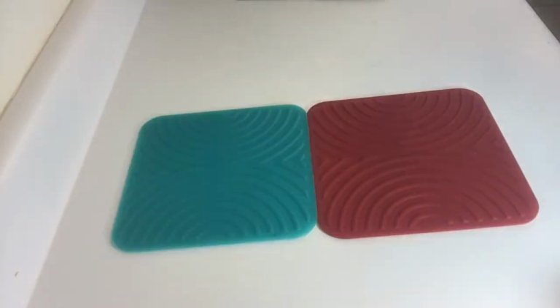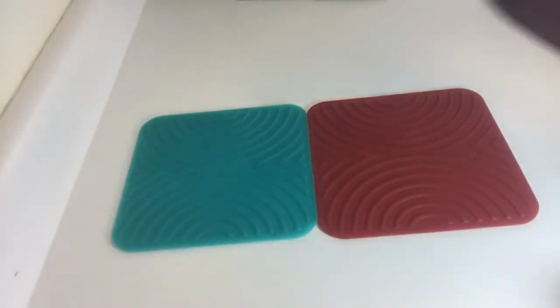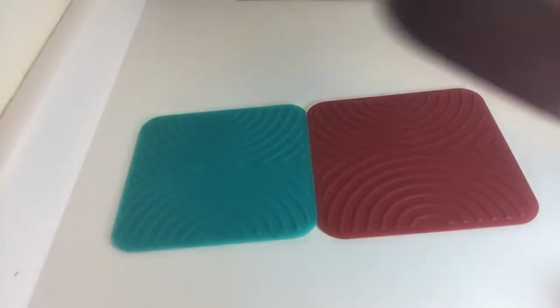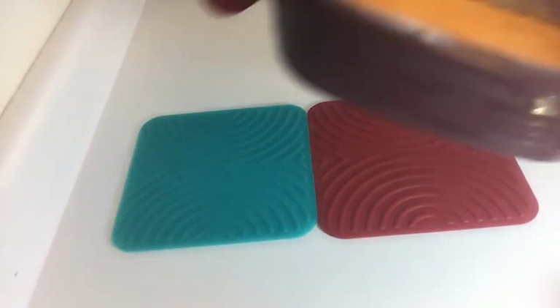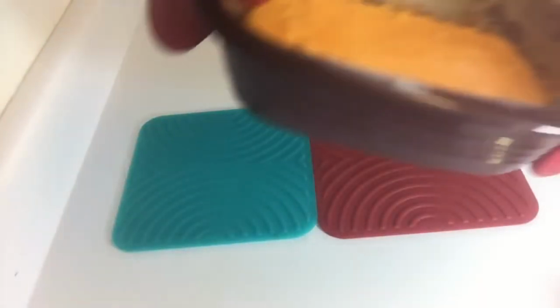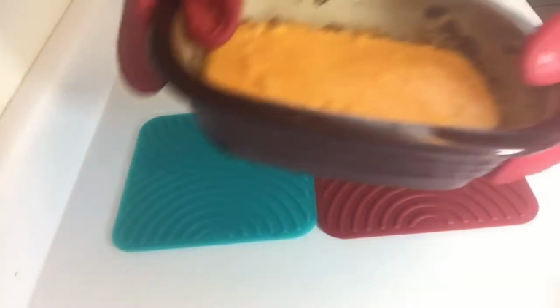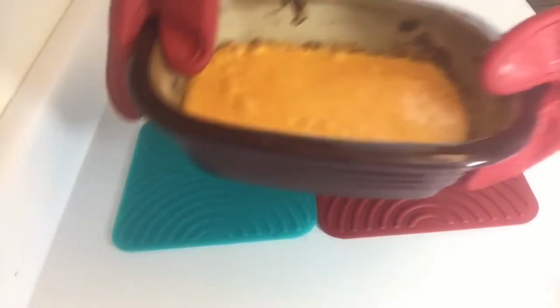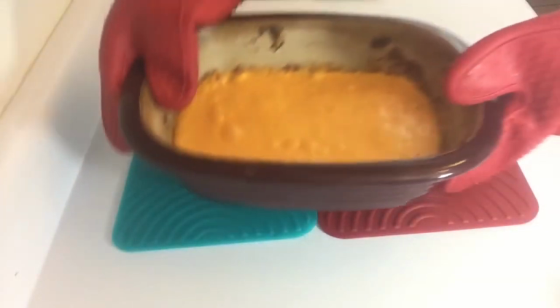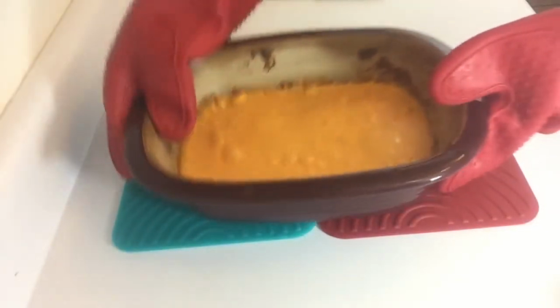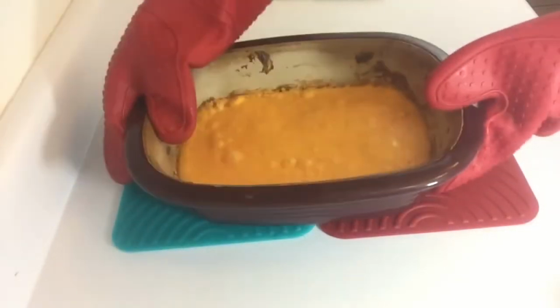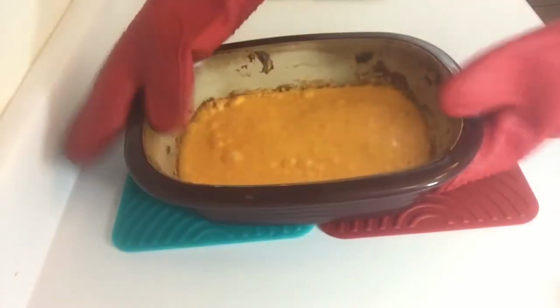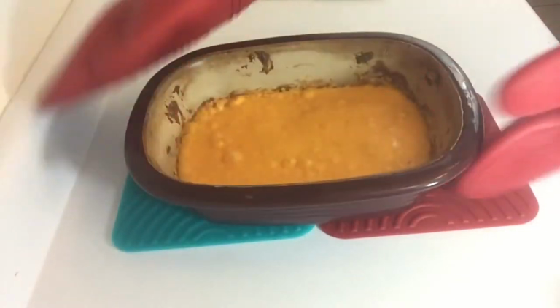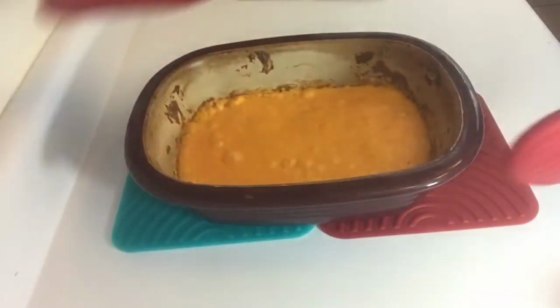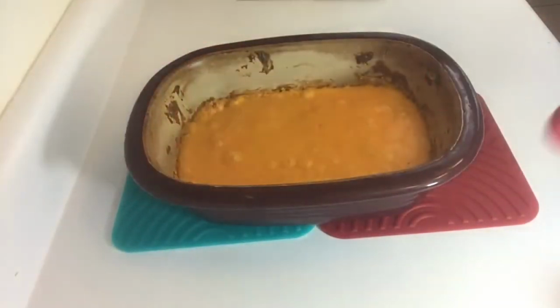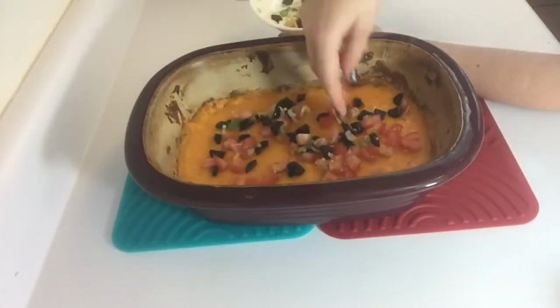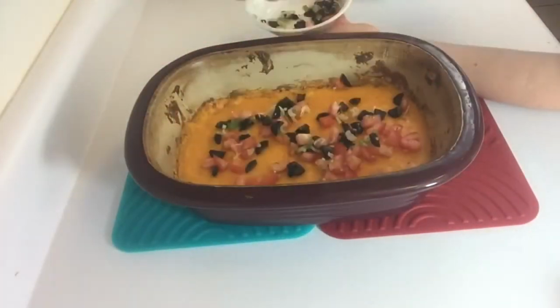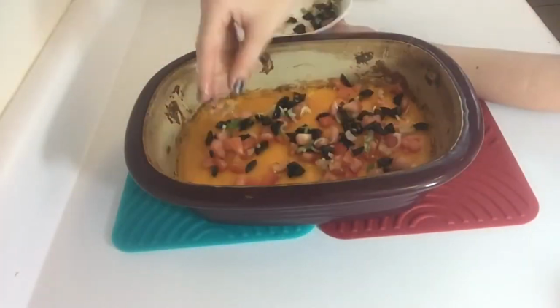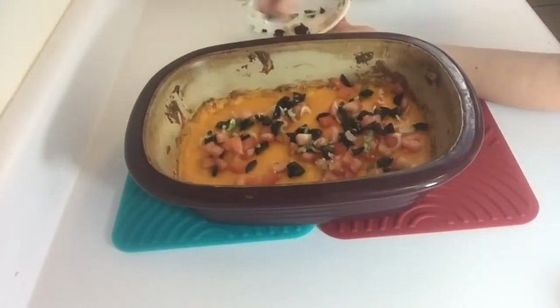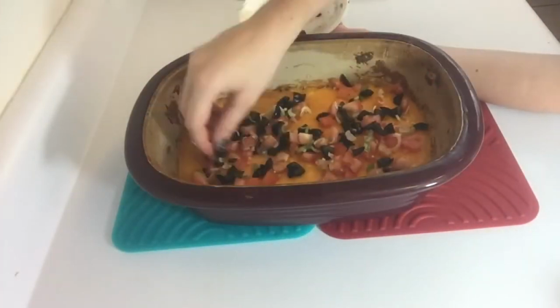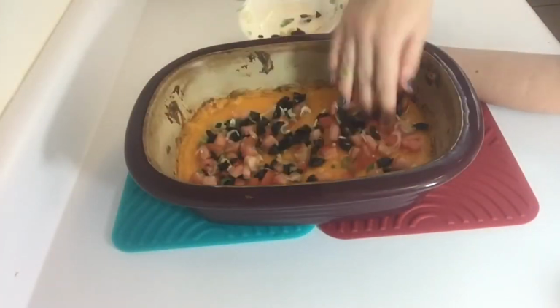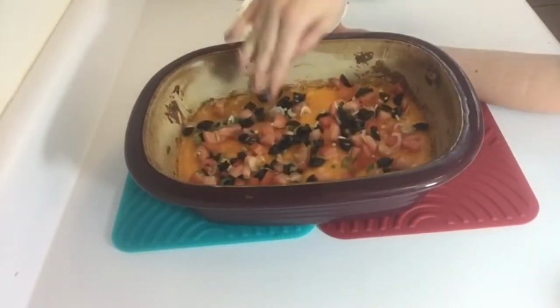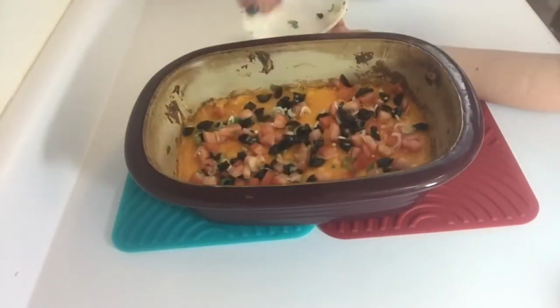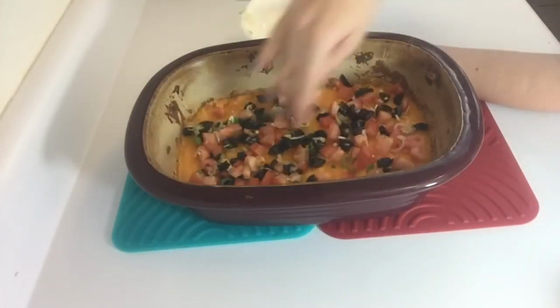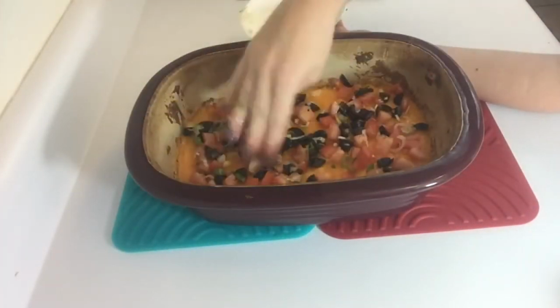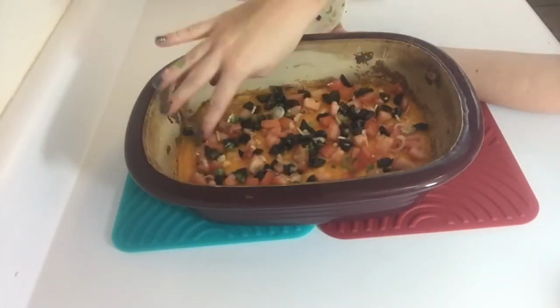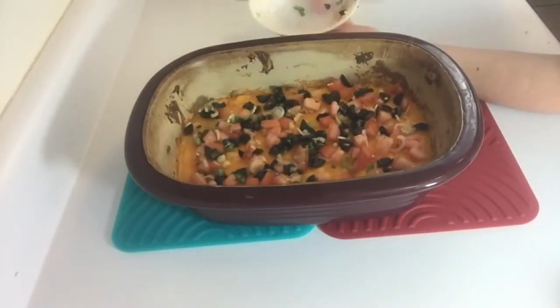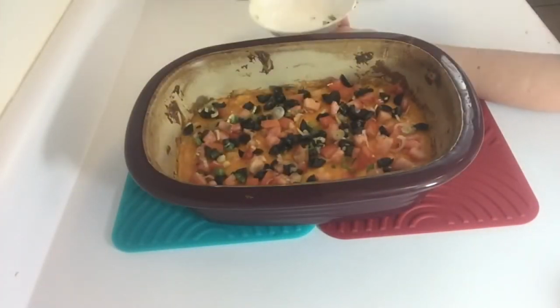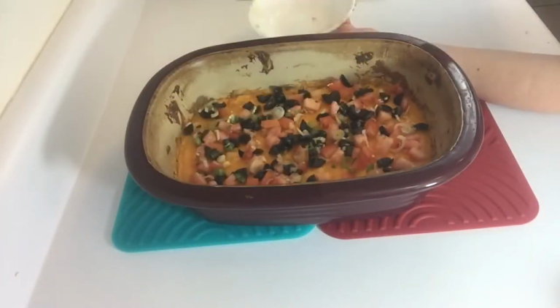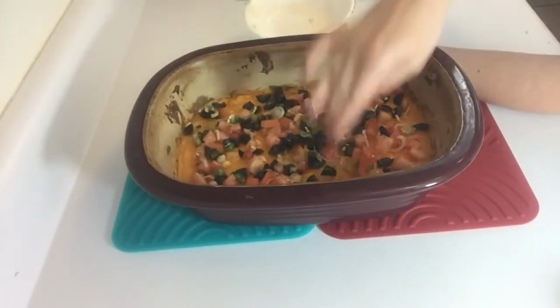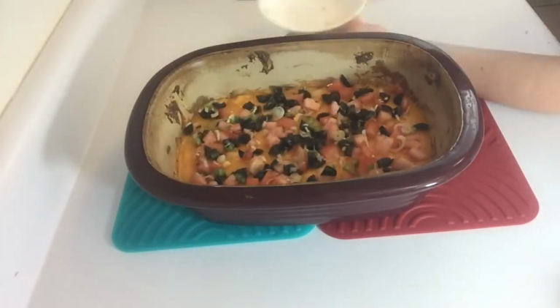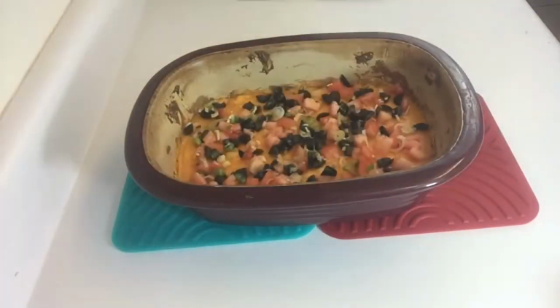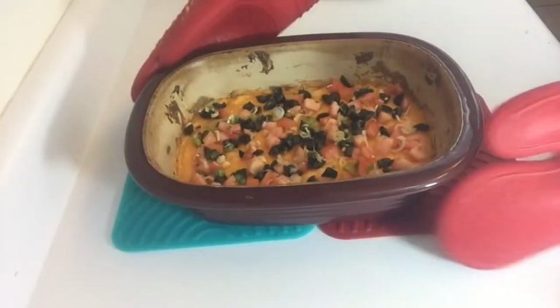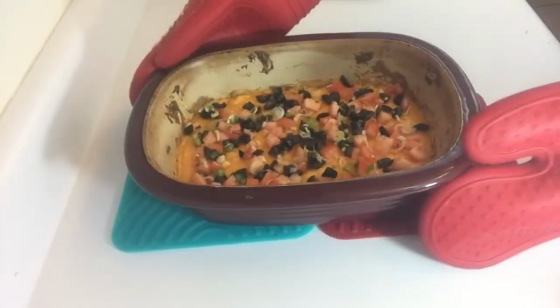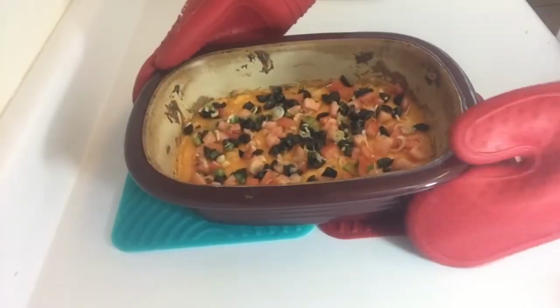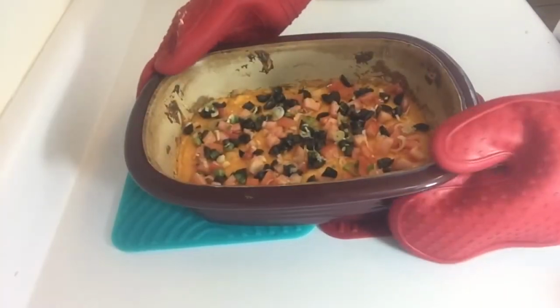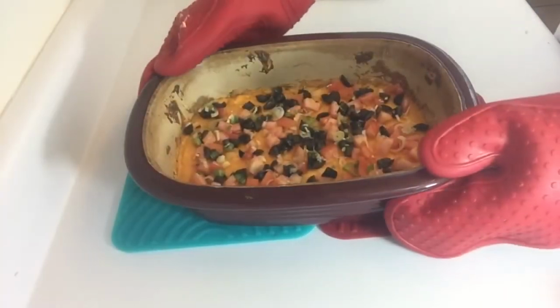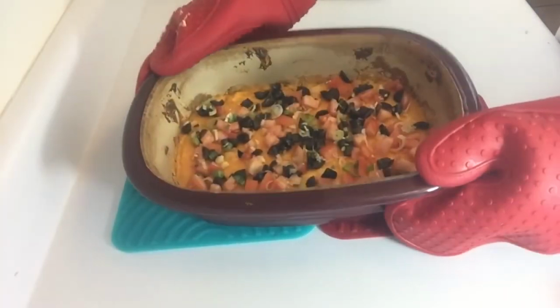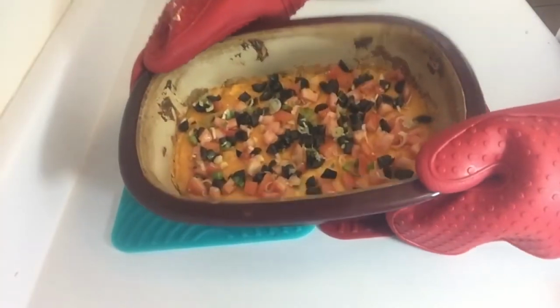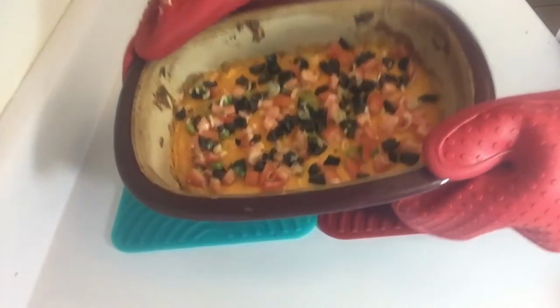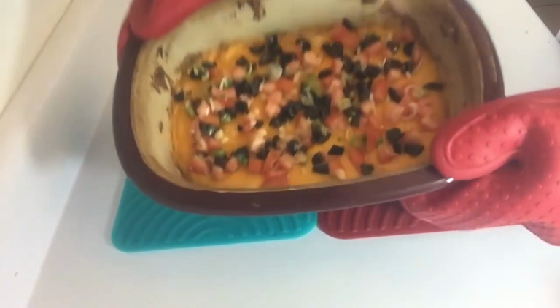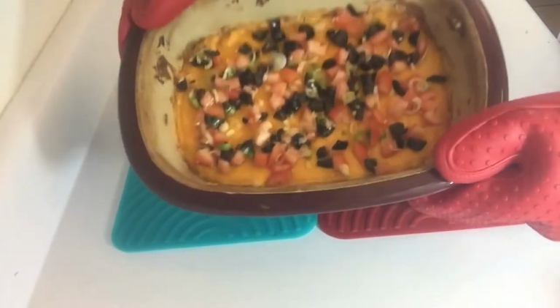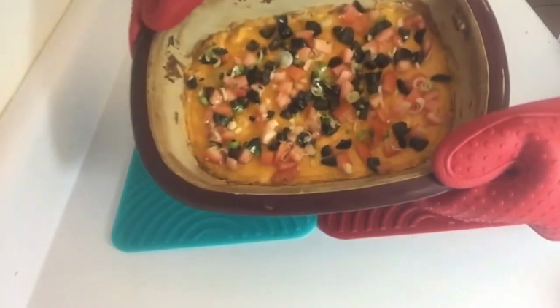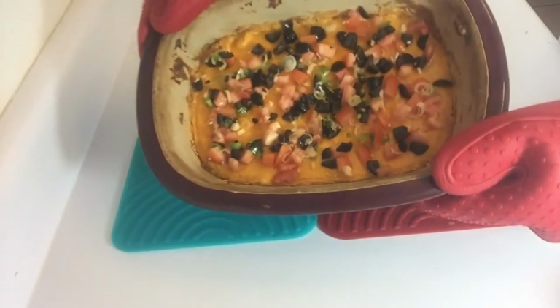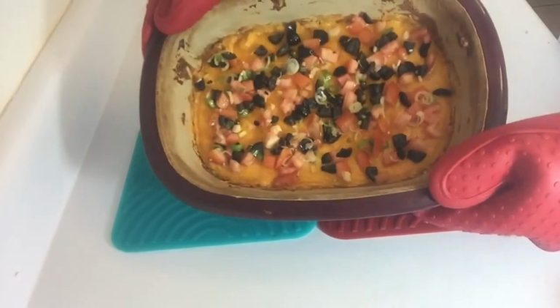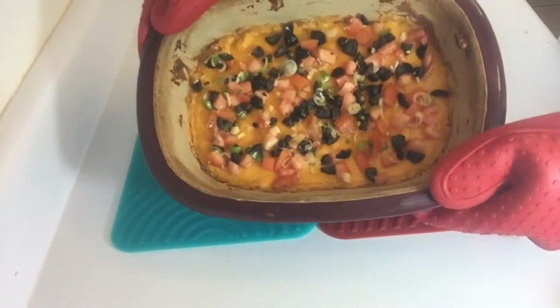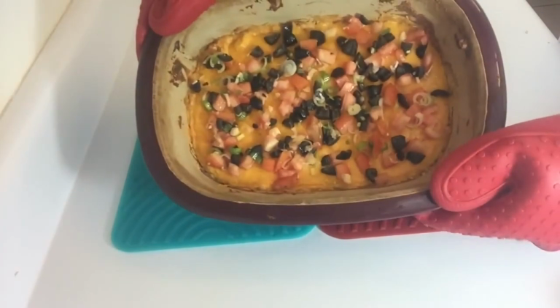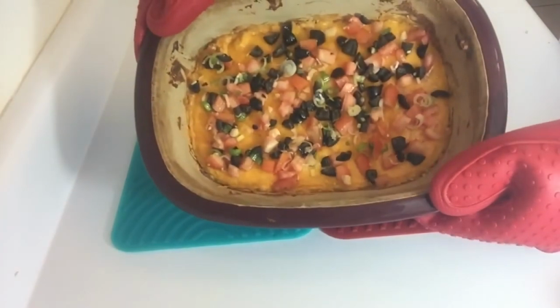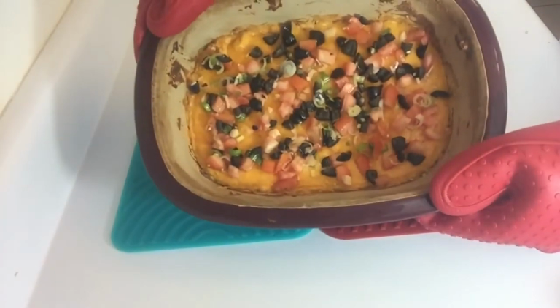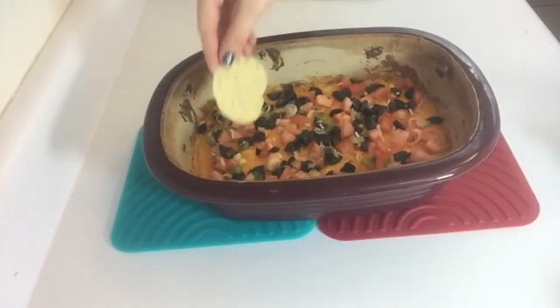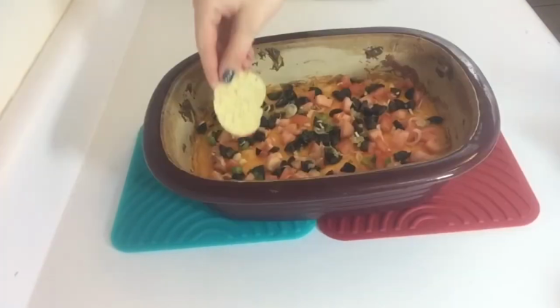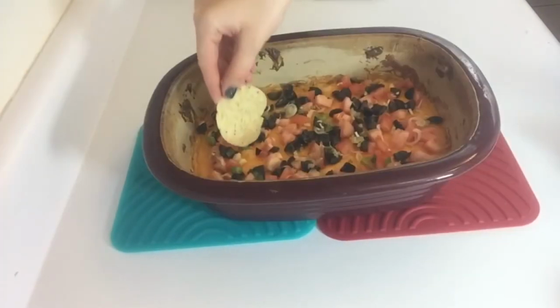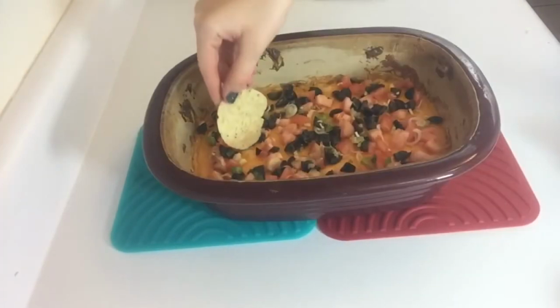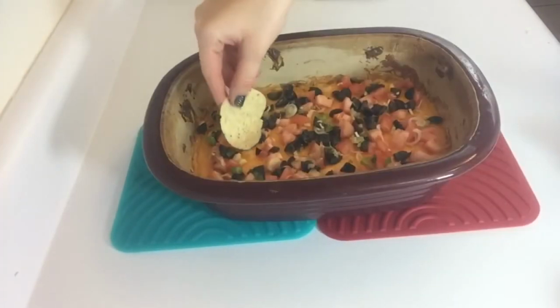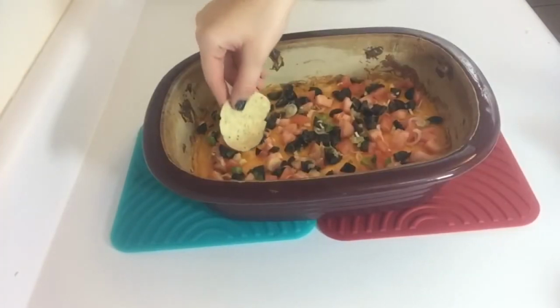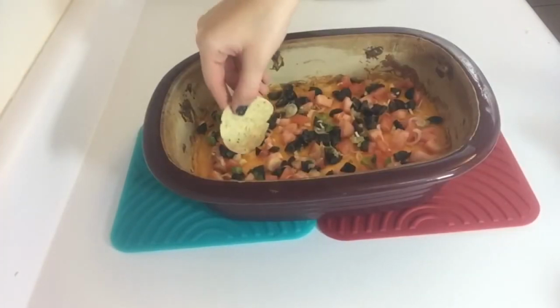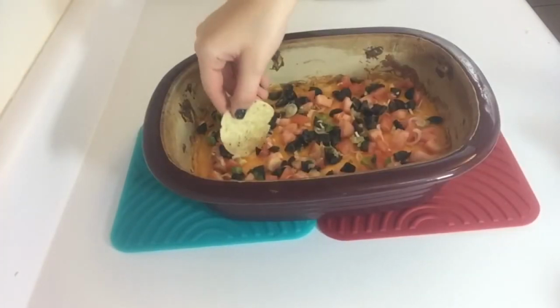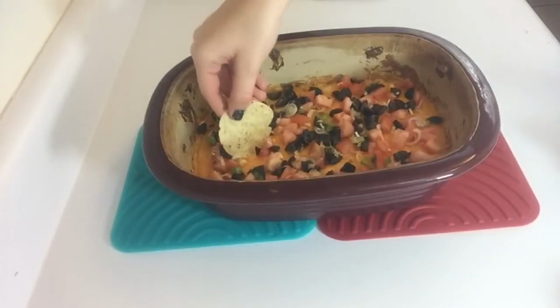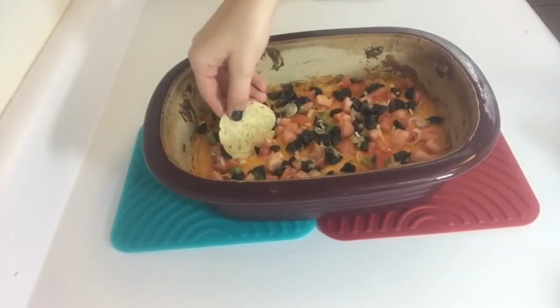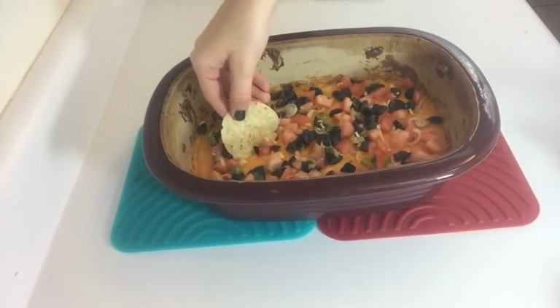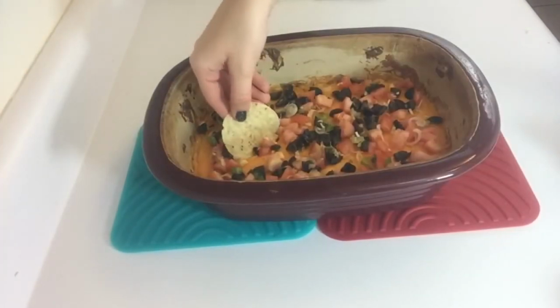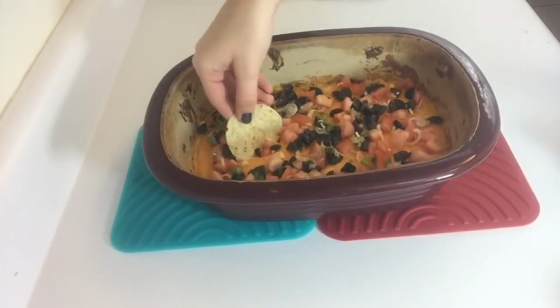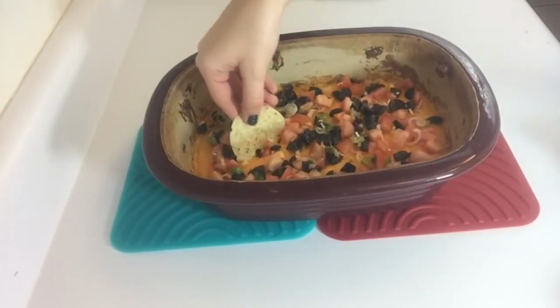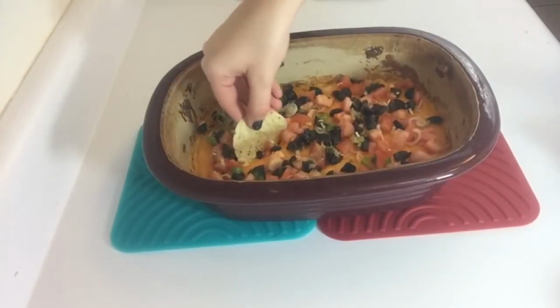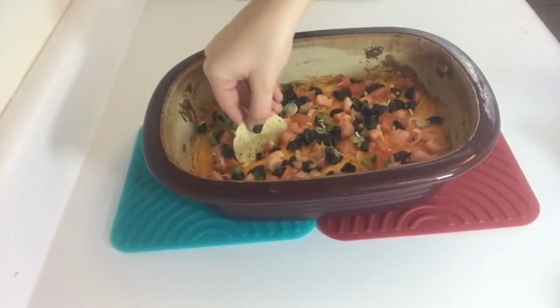Take your stone from the oven and drizzle the toppings all over the cheese. And now it's ready to eat. Enjoy your Touchdown Taco Dip!